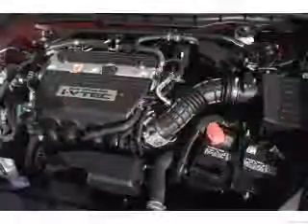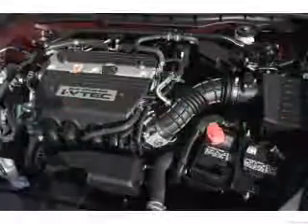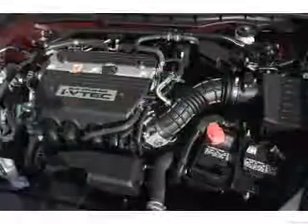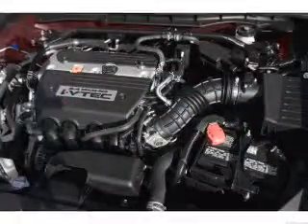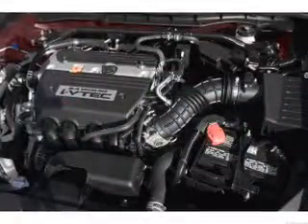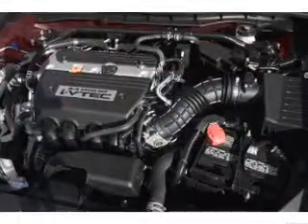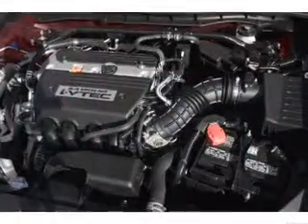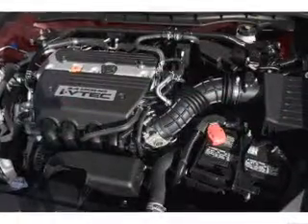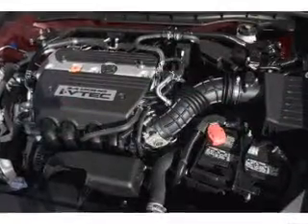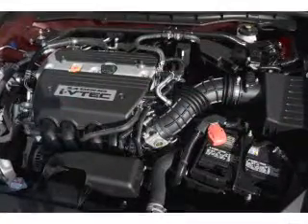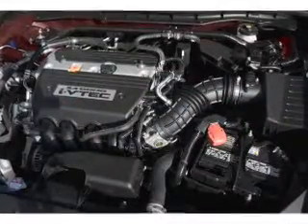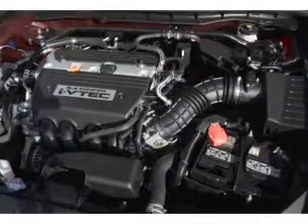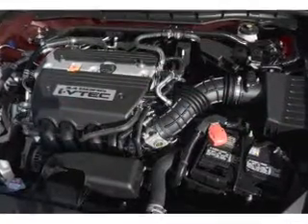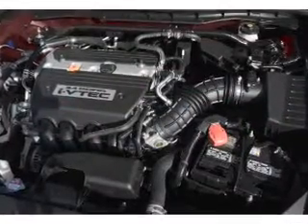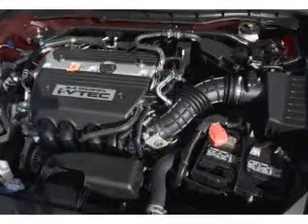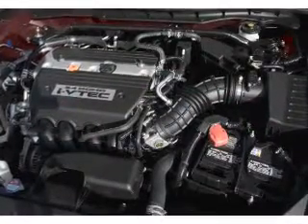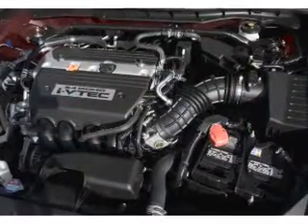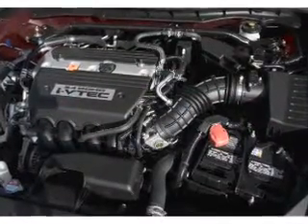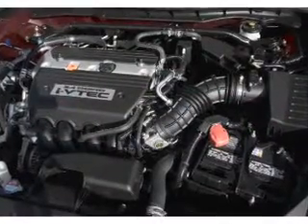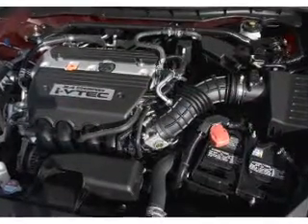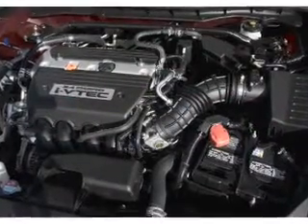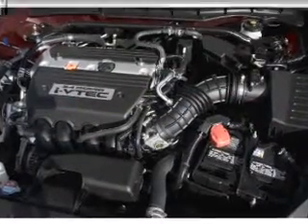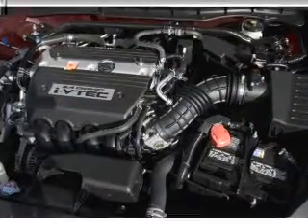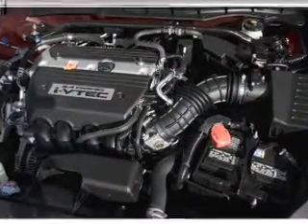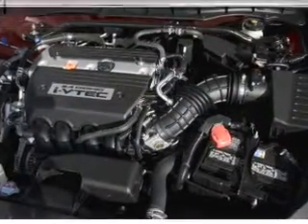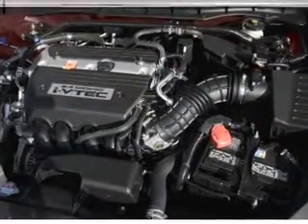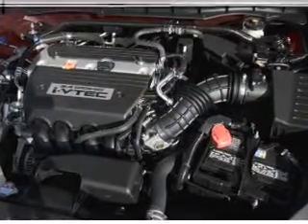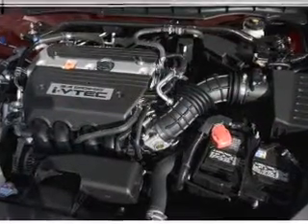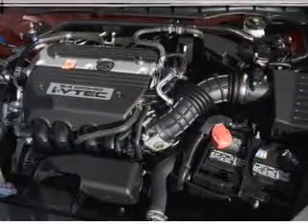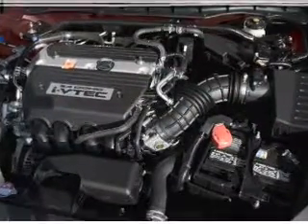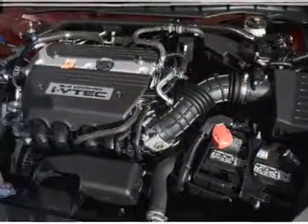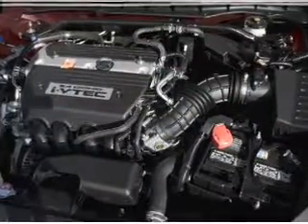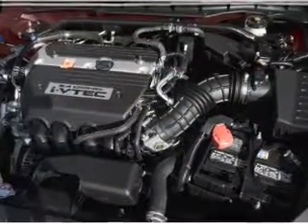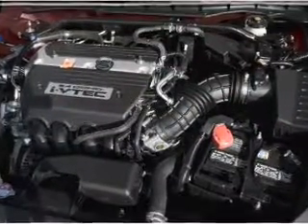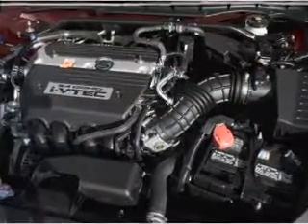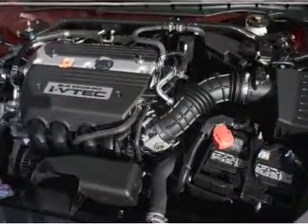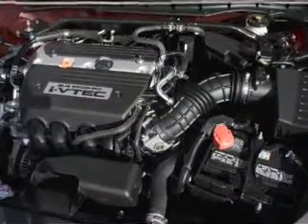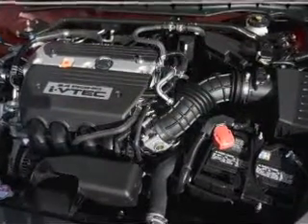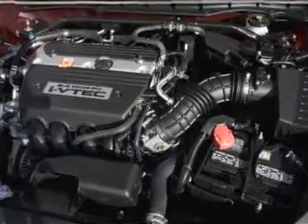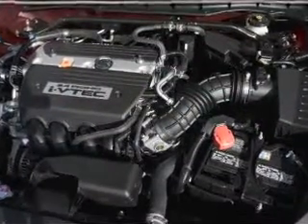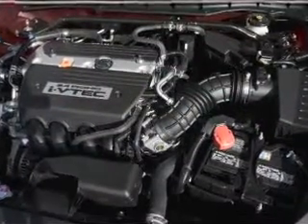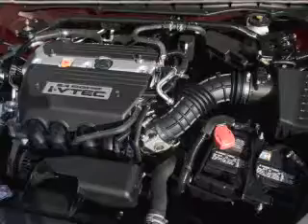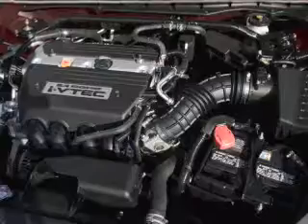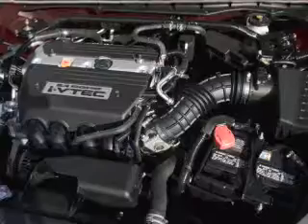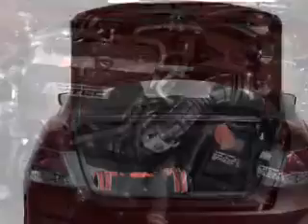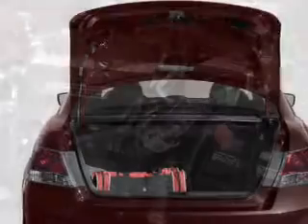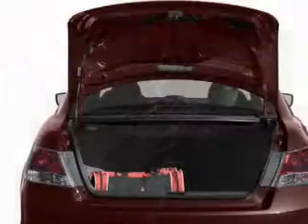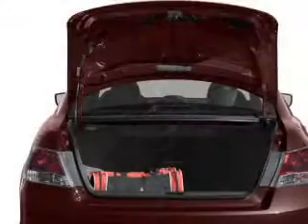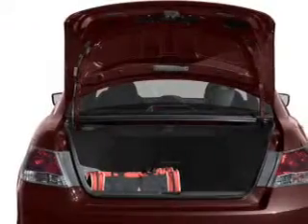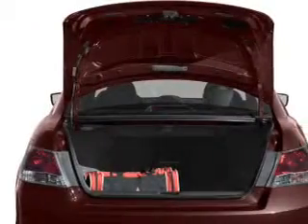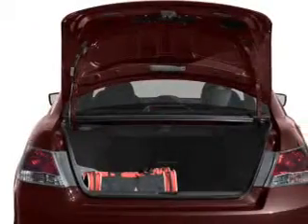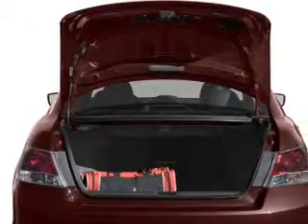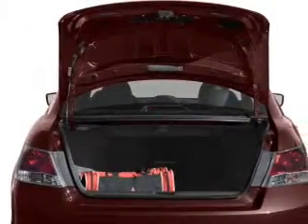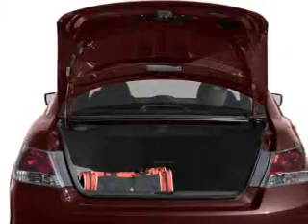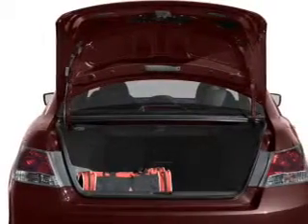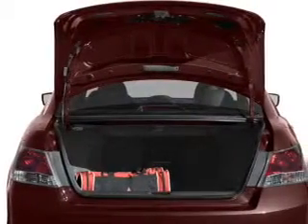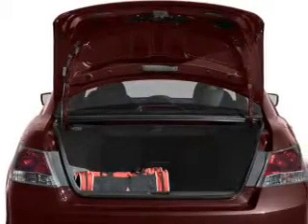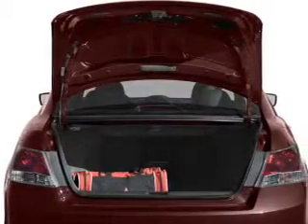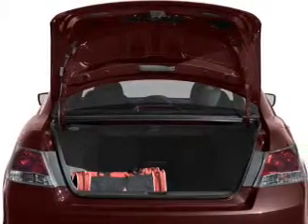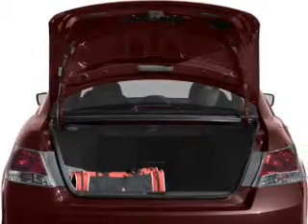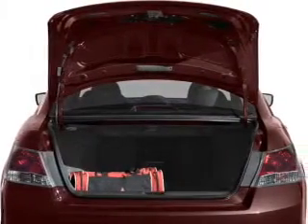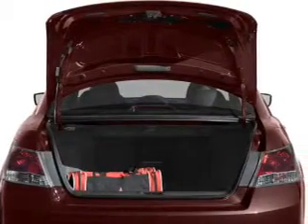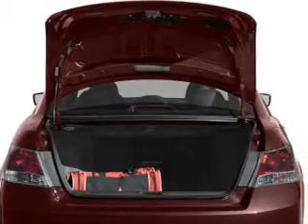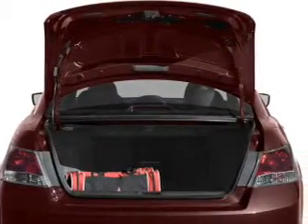With an efficient four-cylinder engine, the powertrain includes front-wheel drive that responds smoothly to its five-speed automatic transmission.